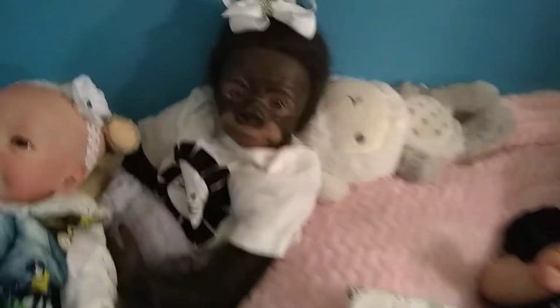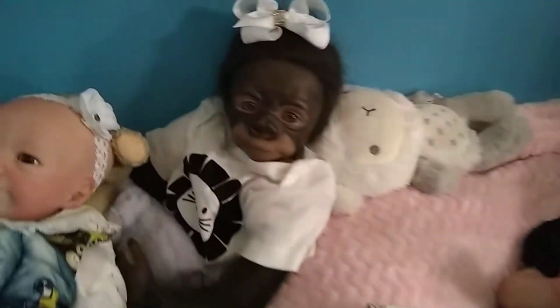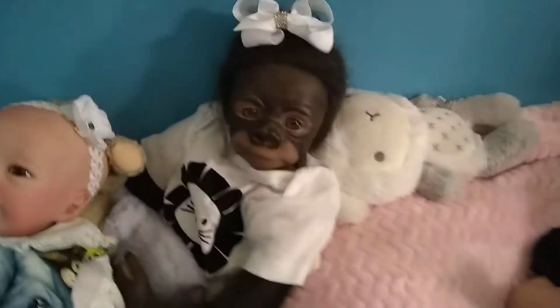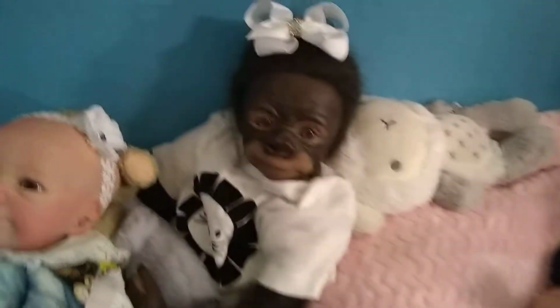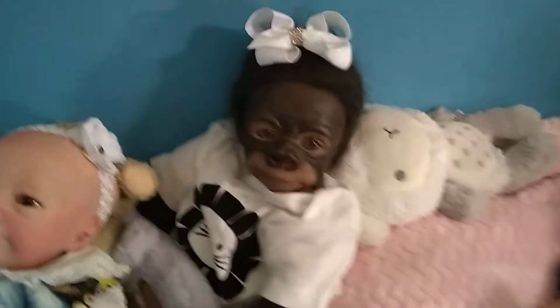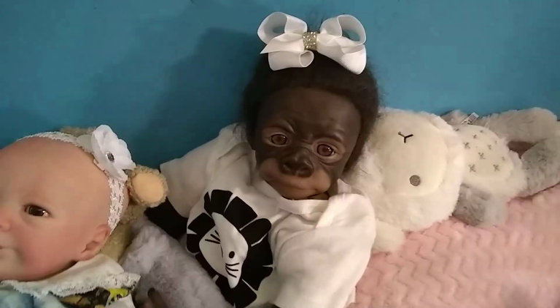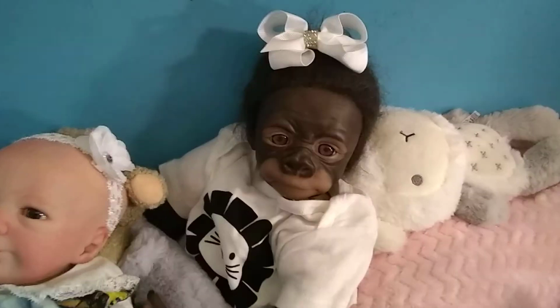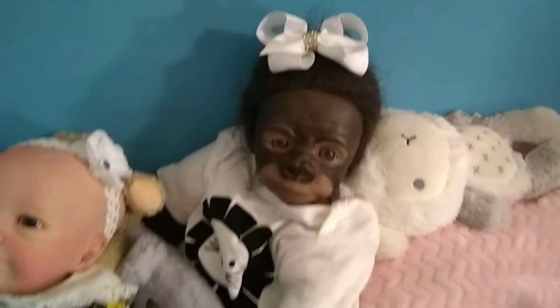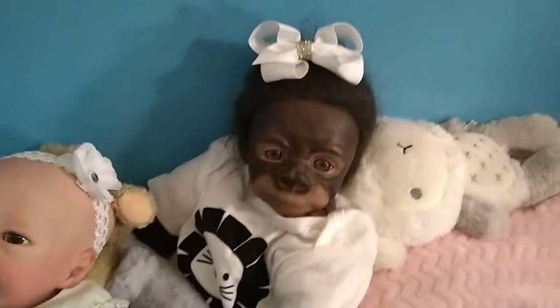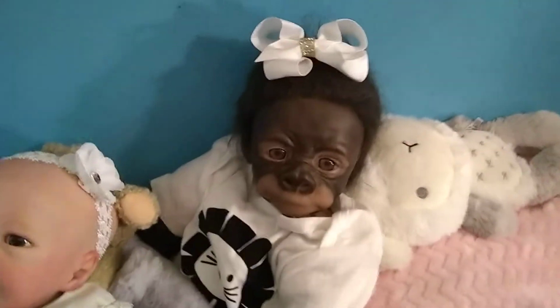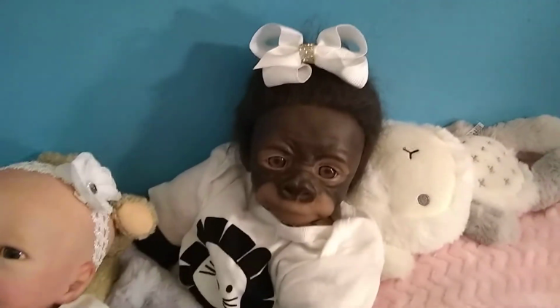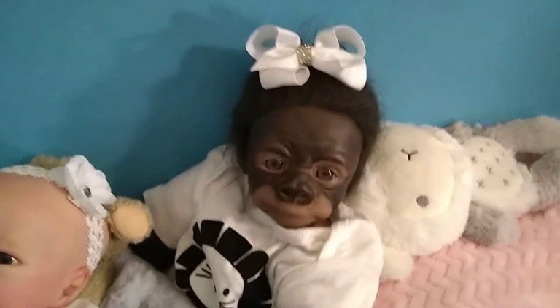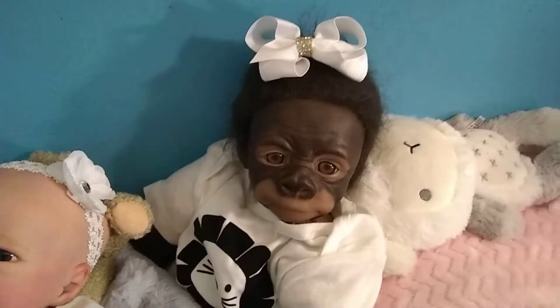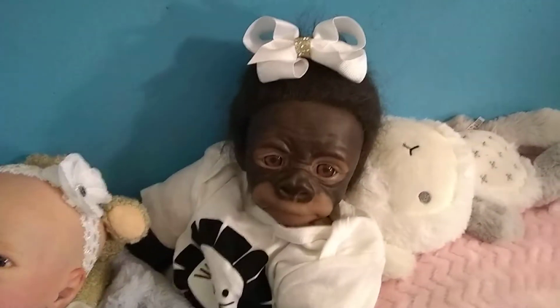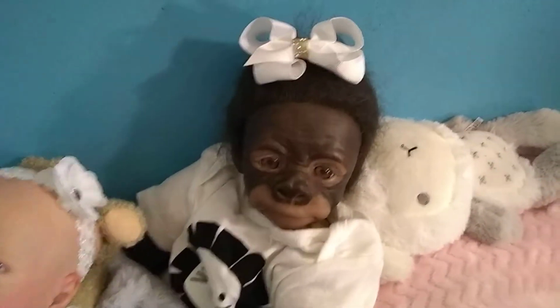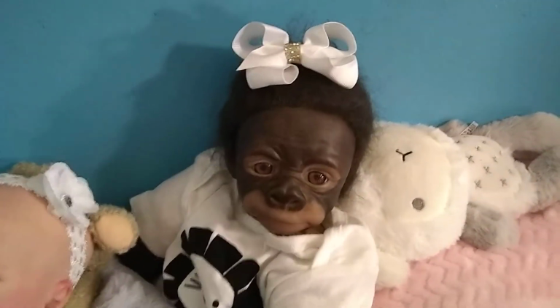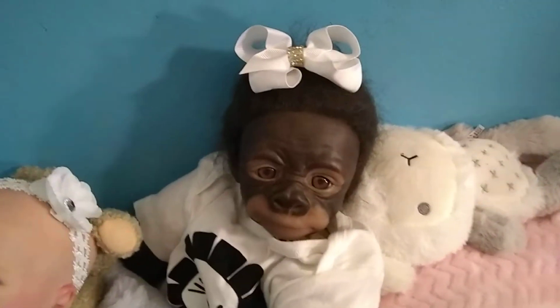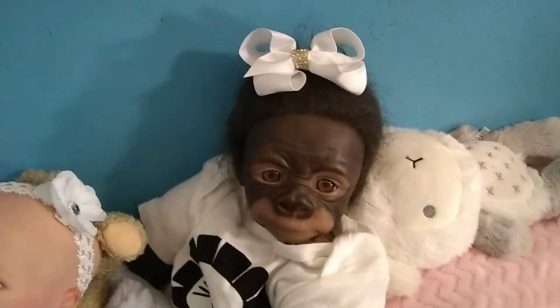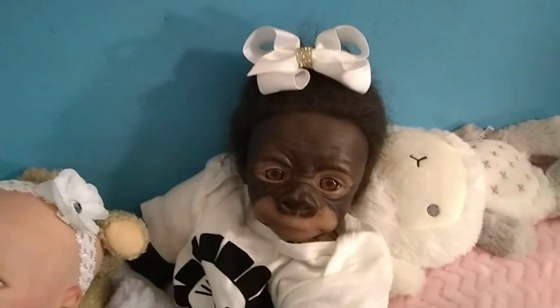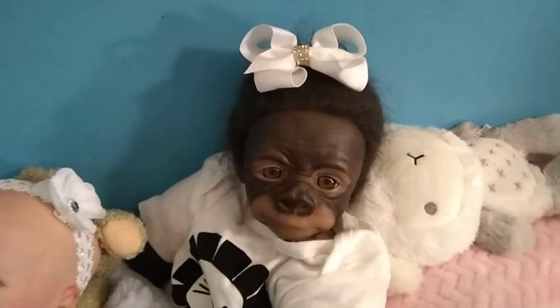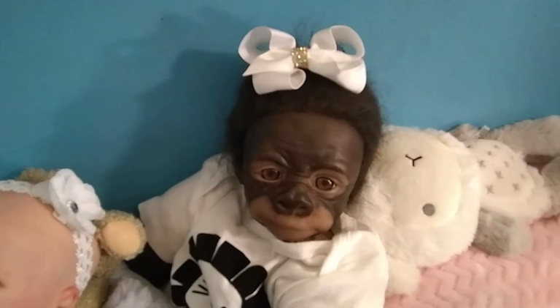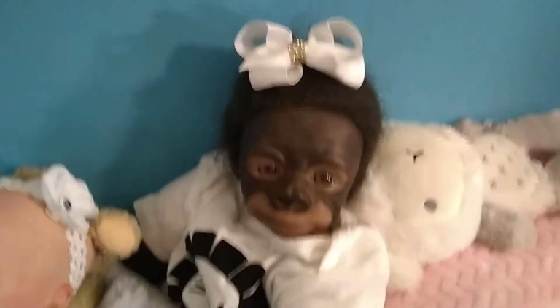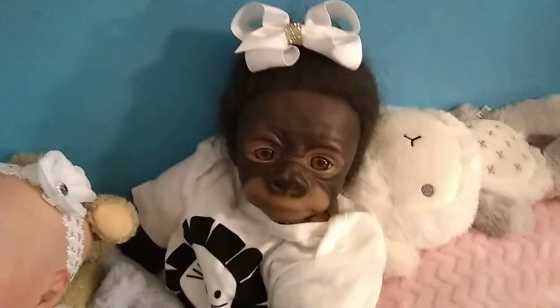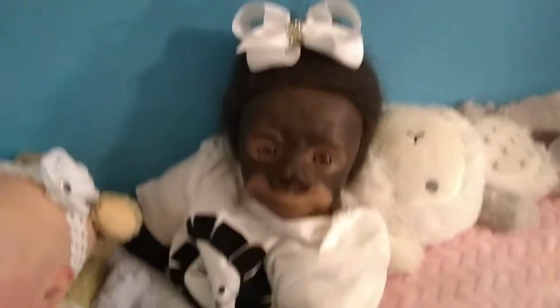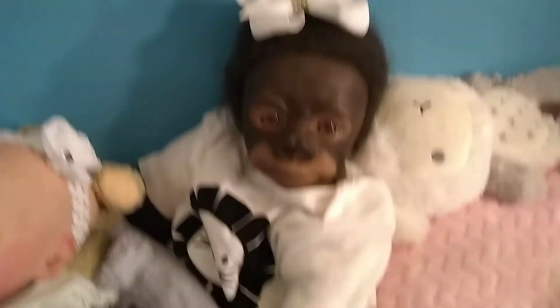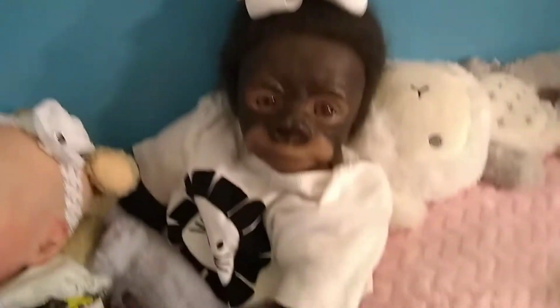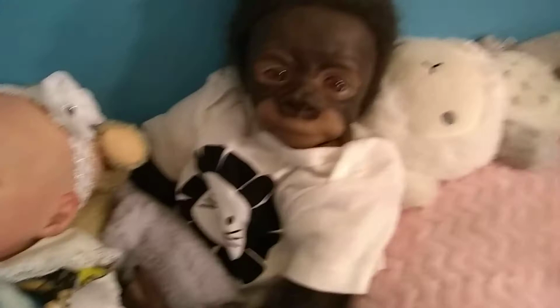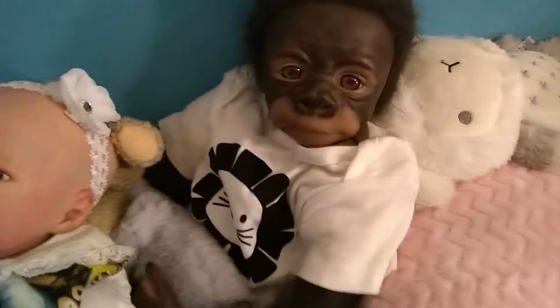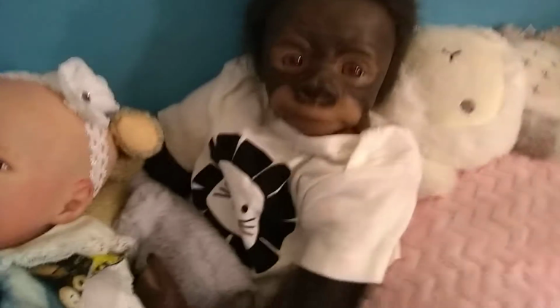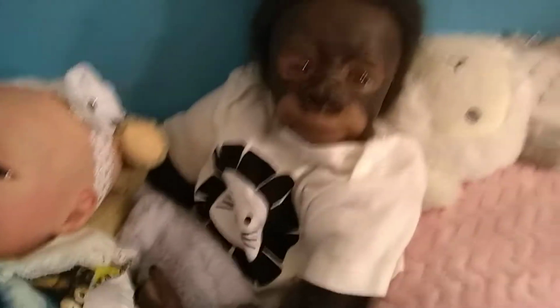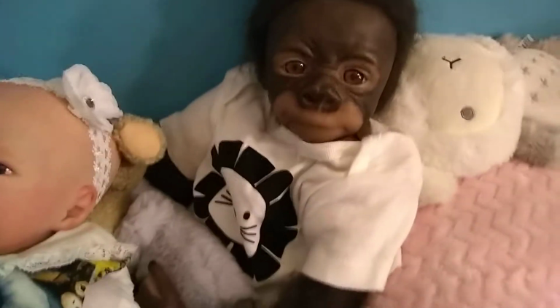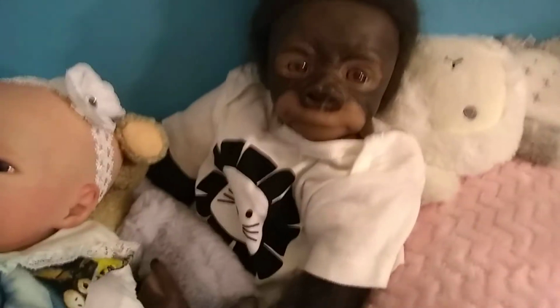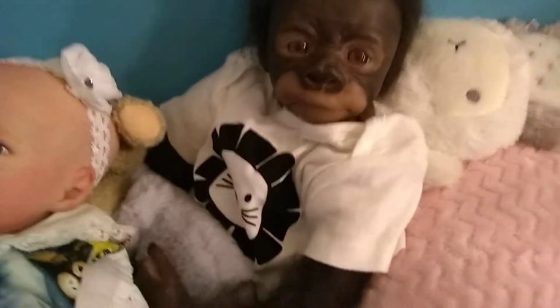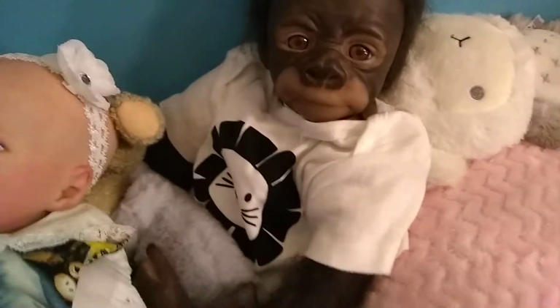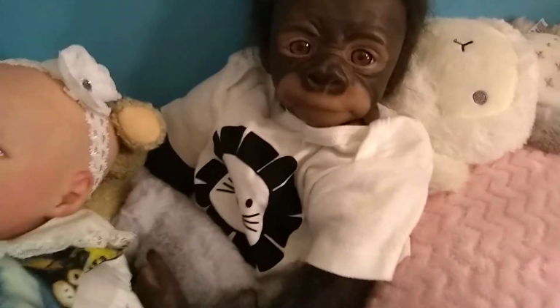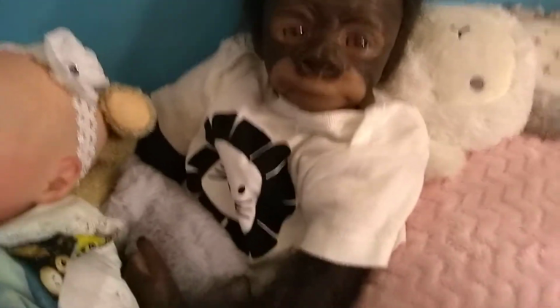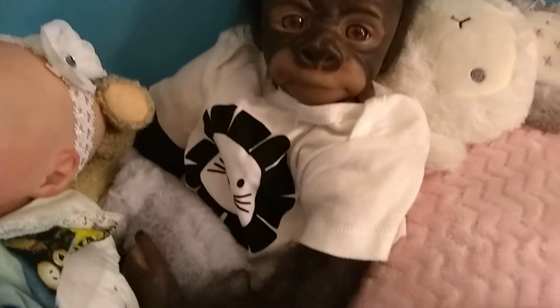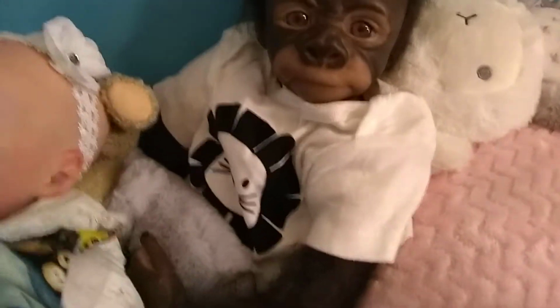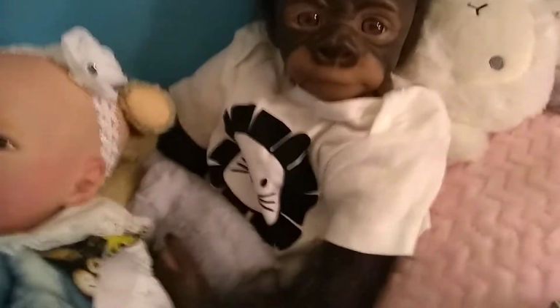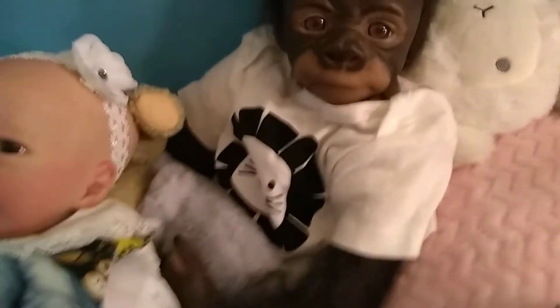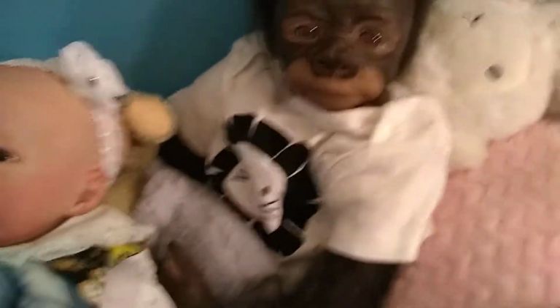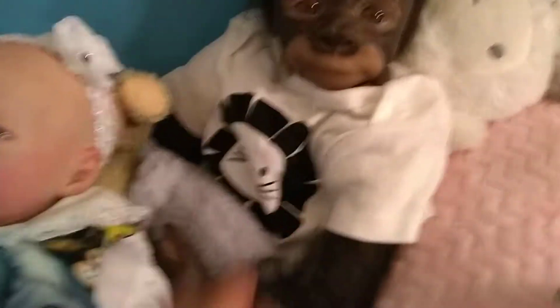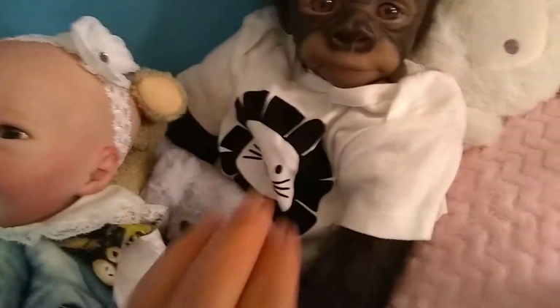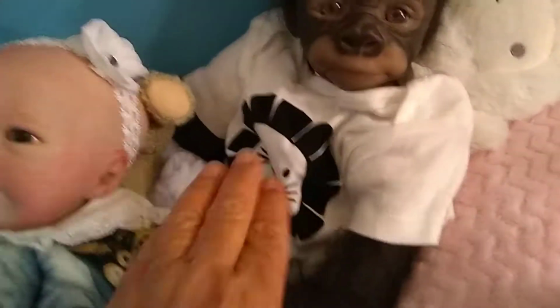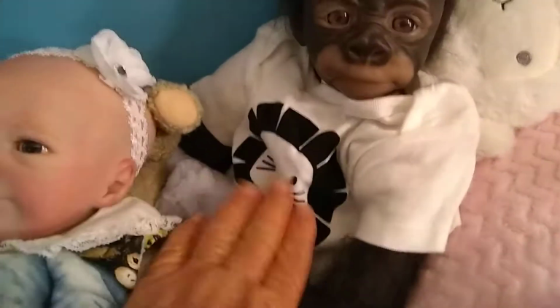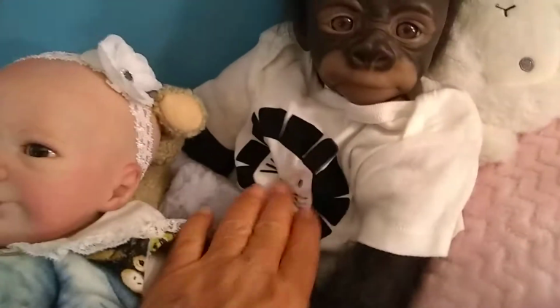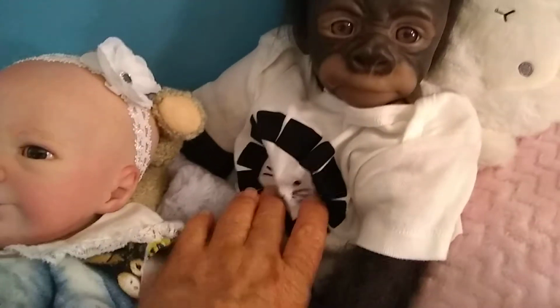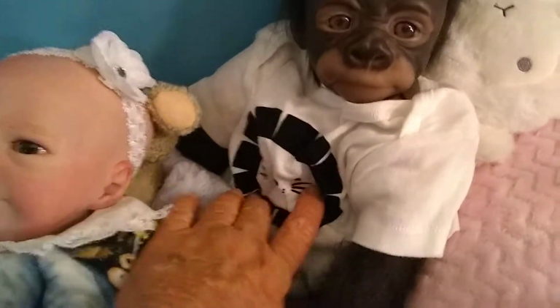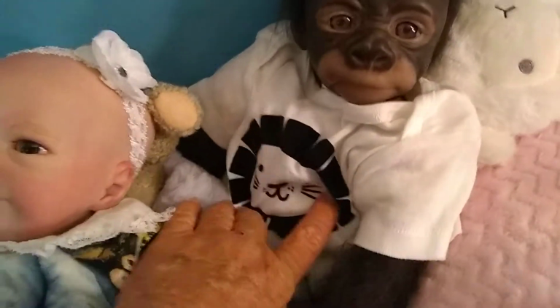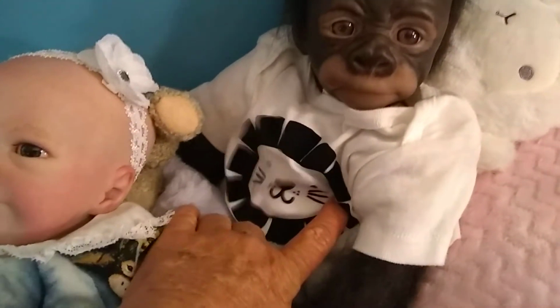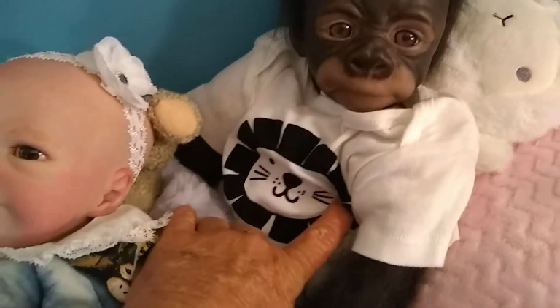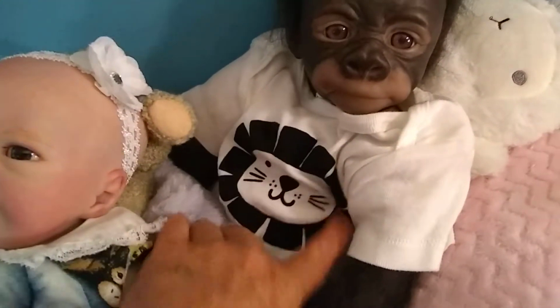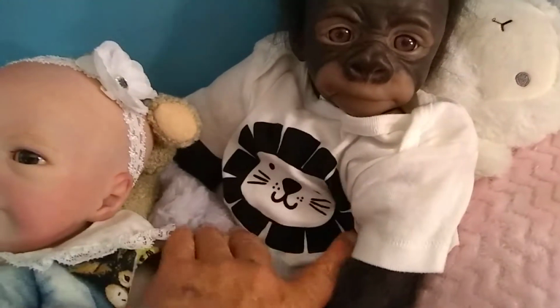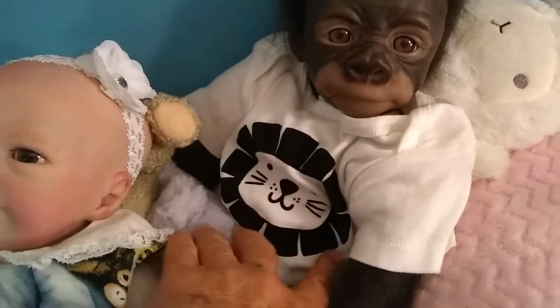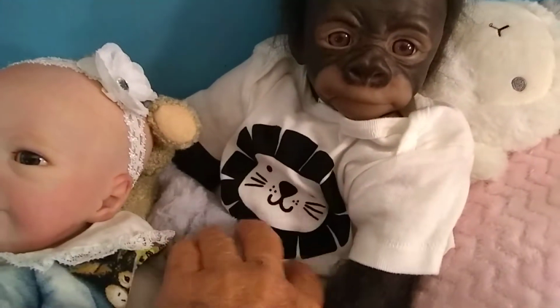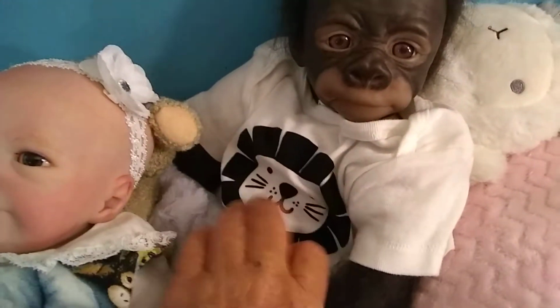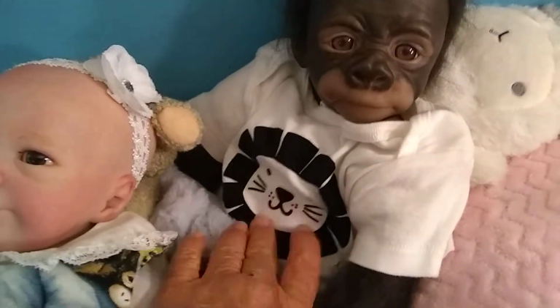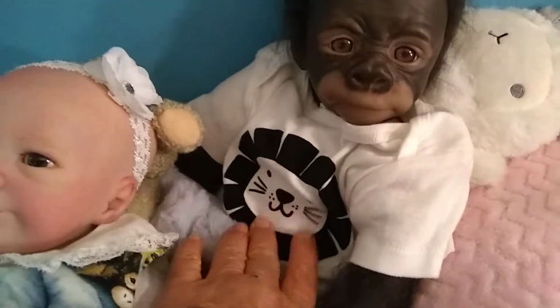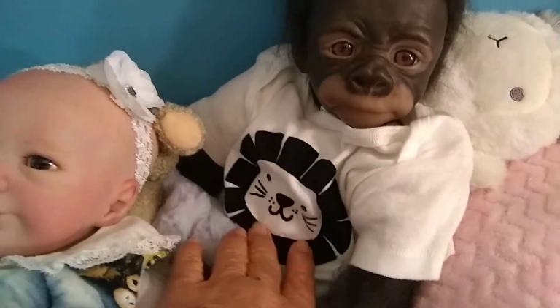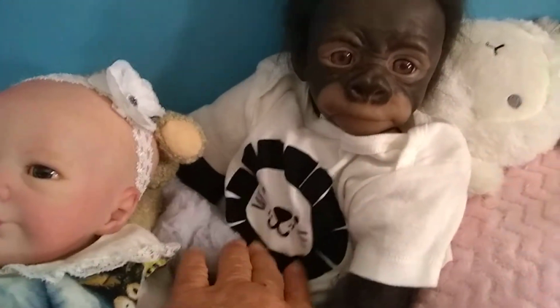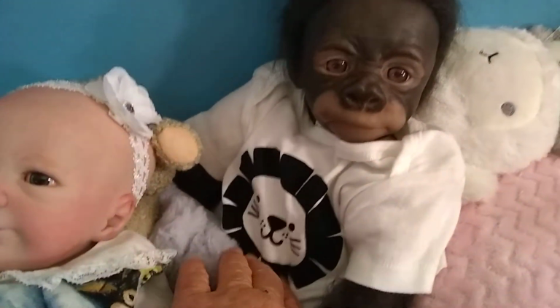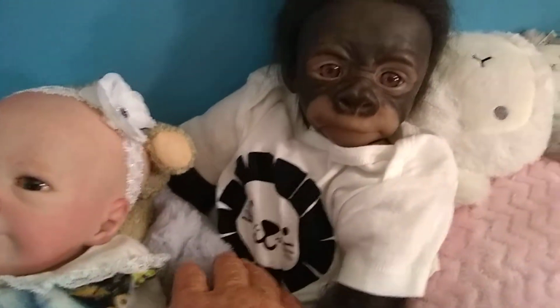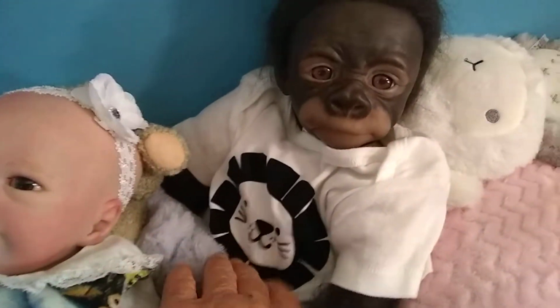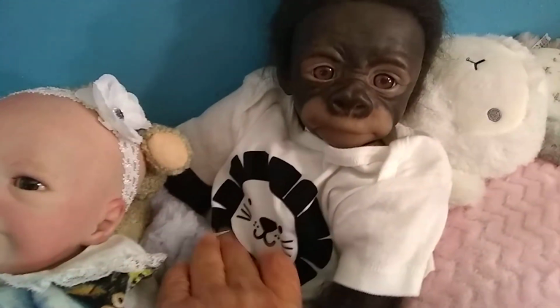And here is Violet. And Violet's wearing a t-shirt with a little lion head on it.